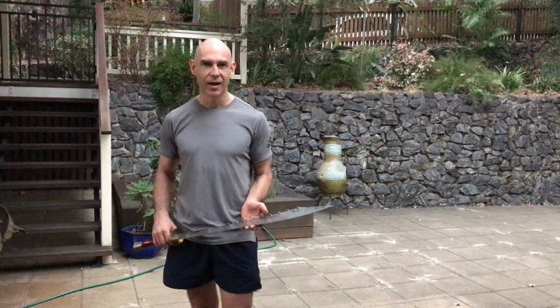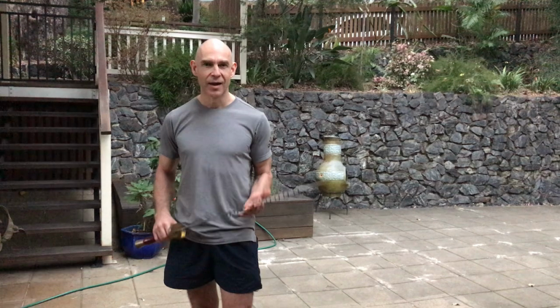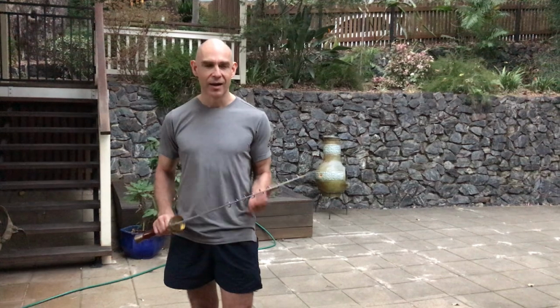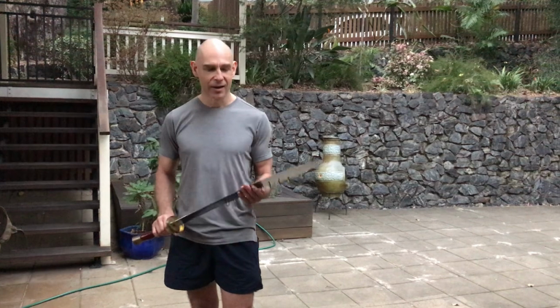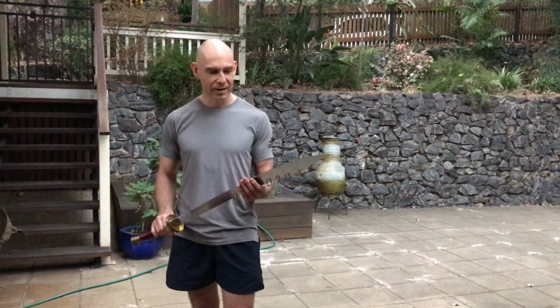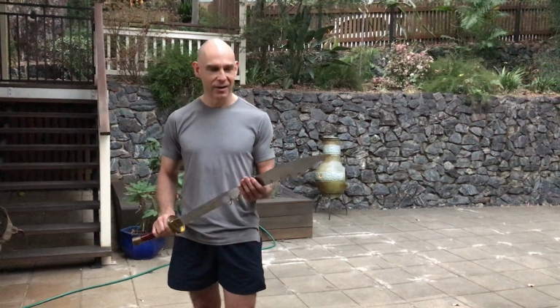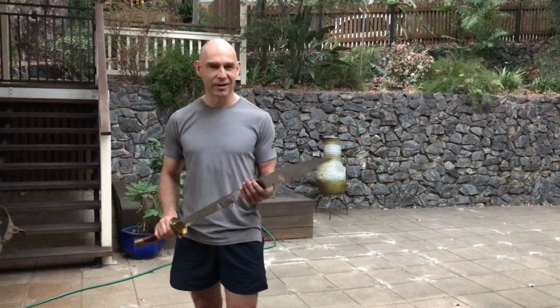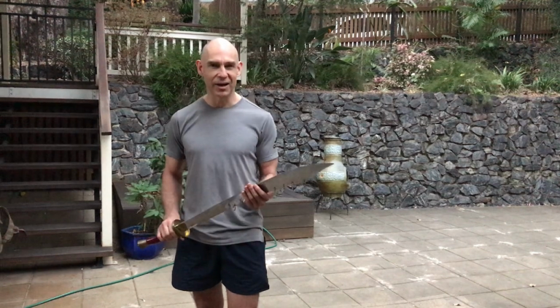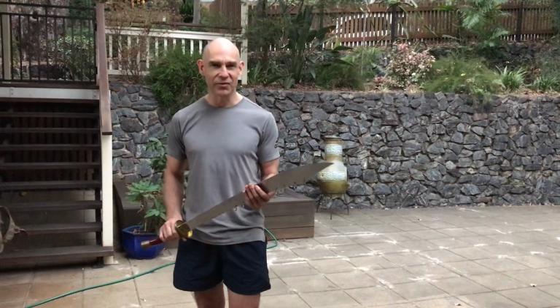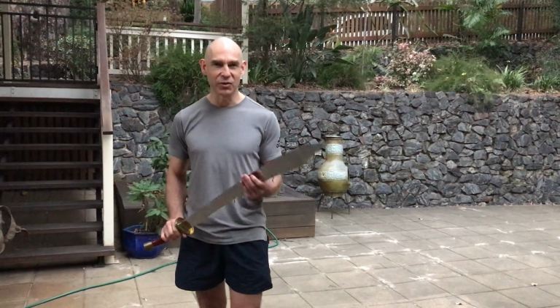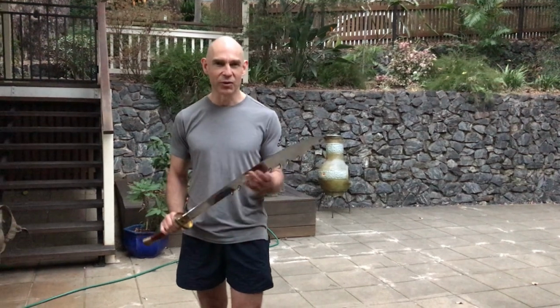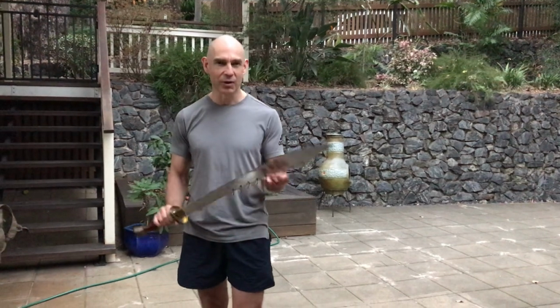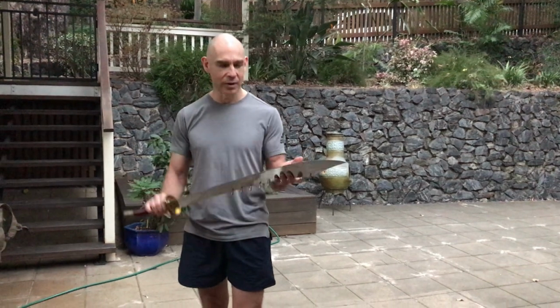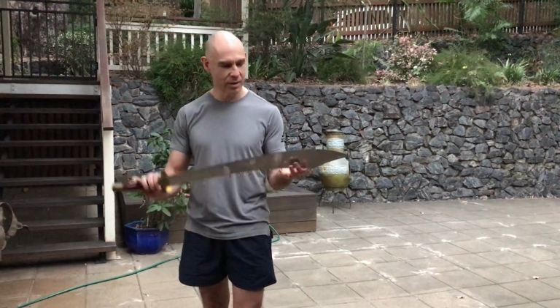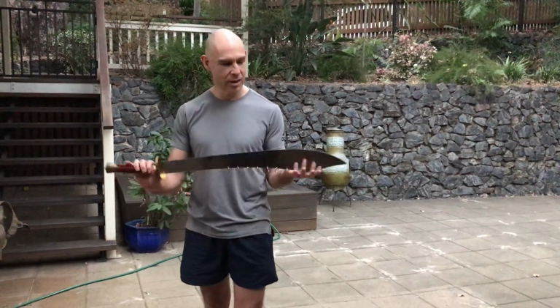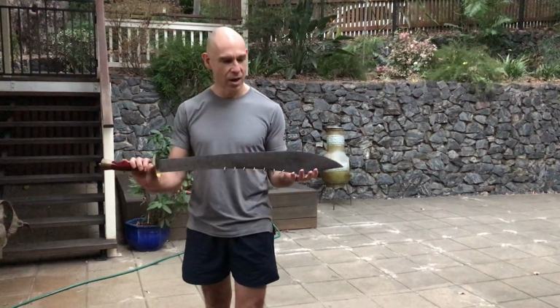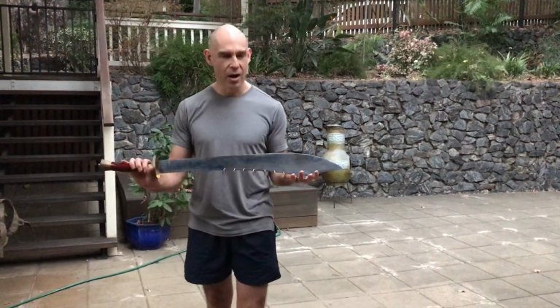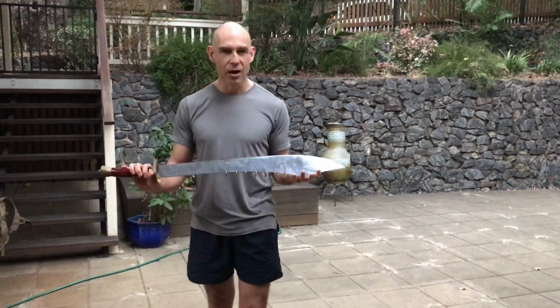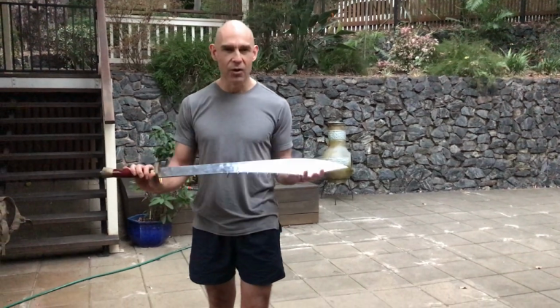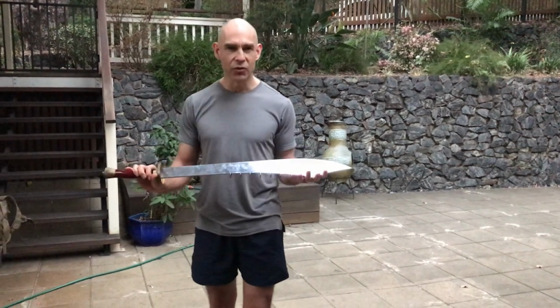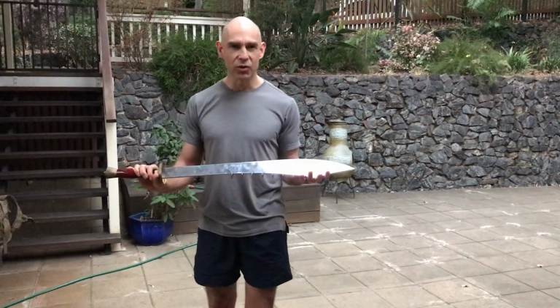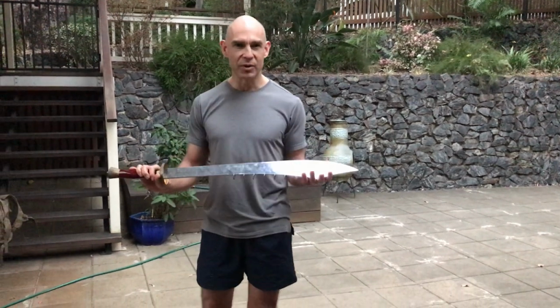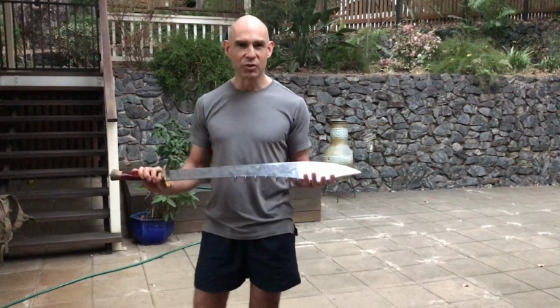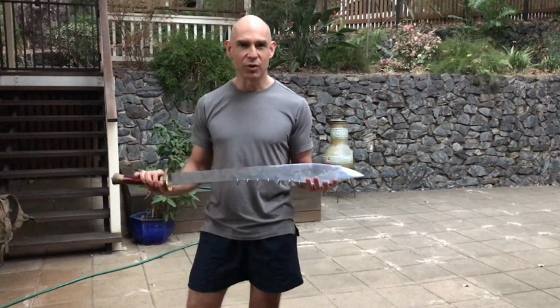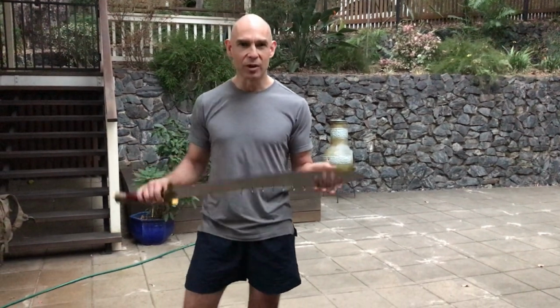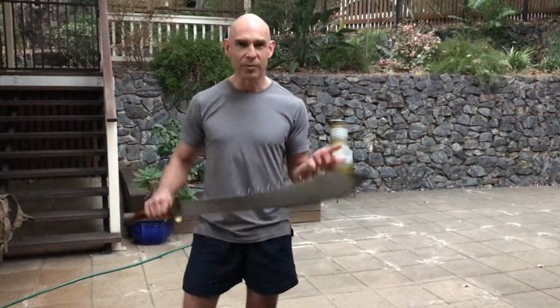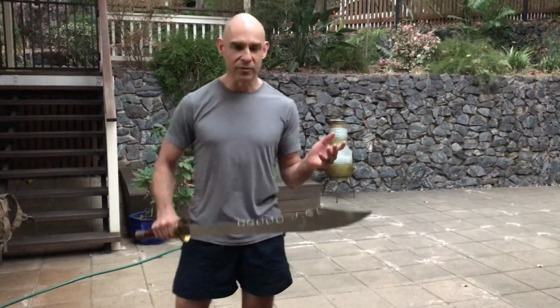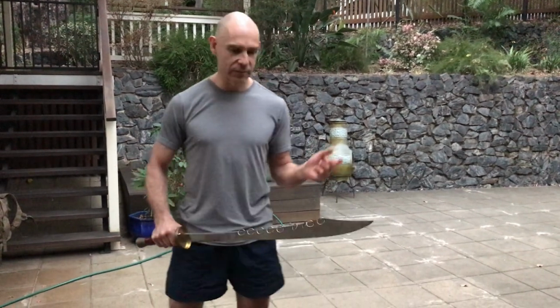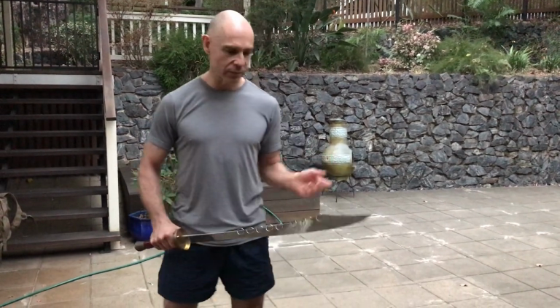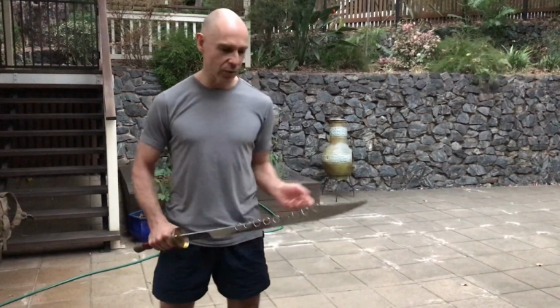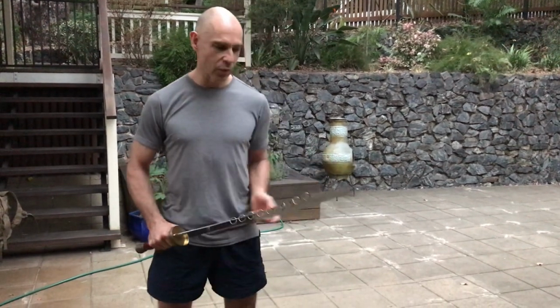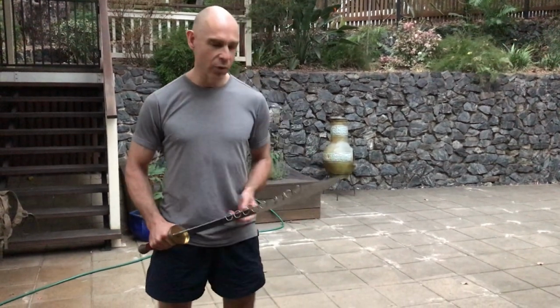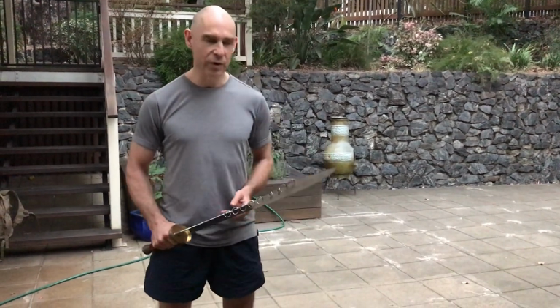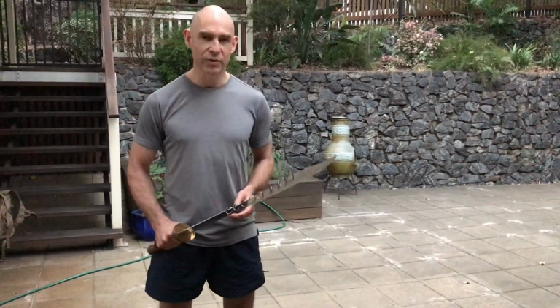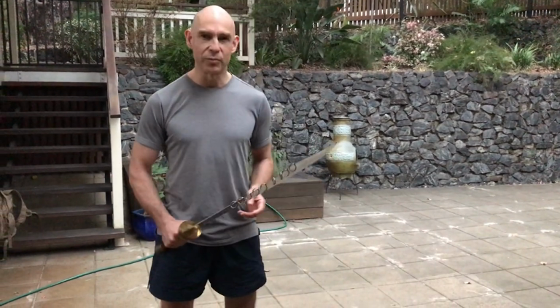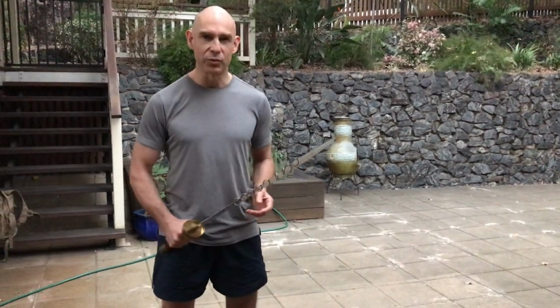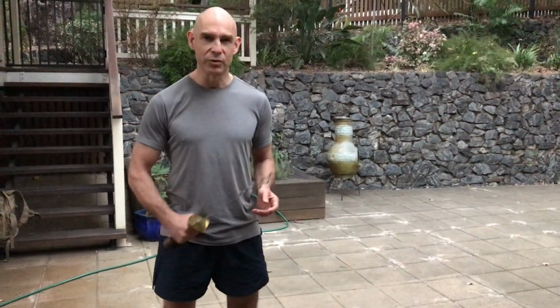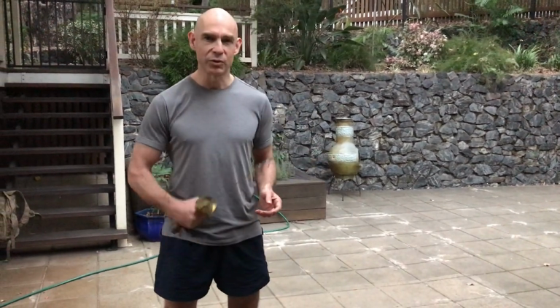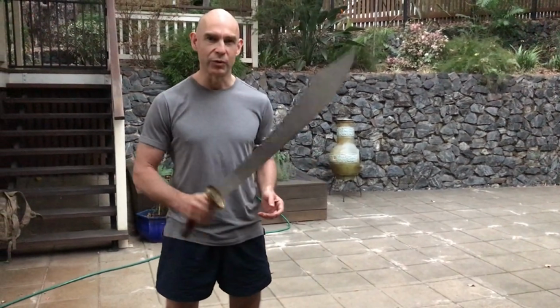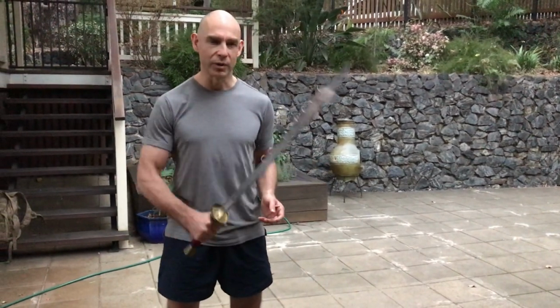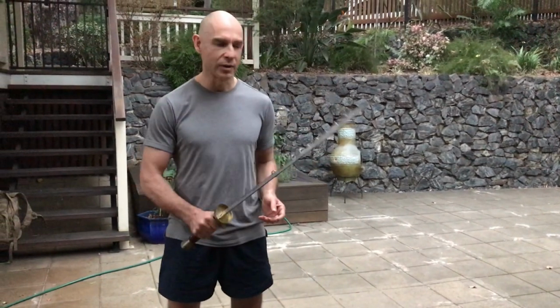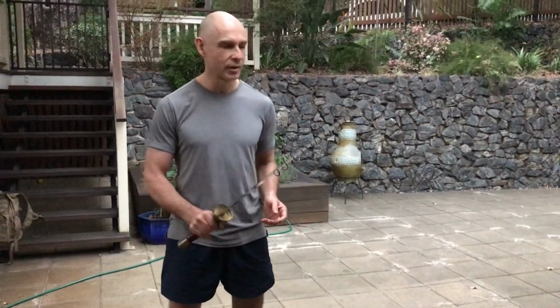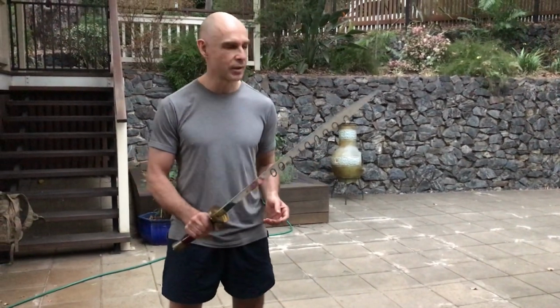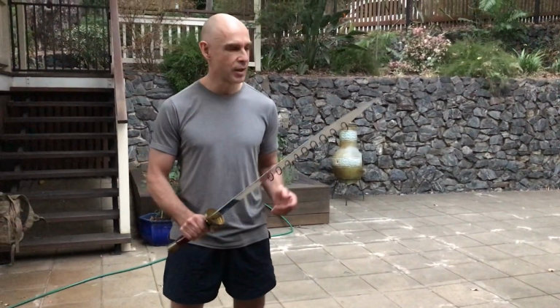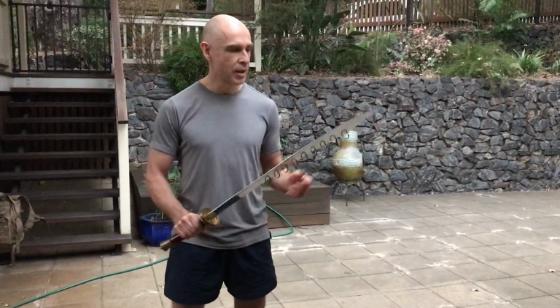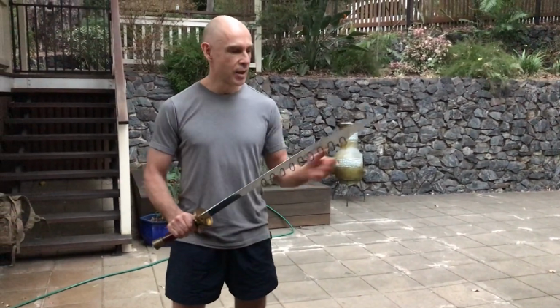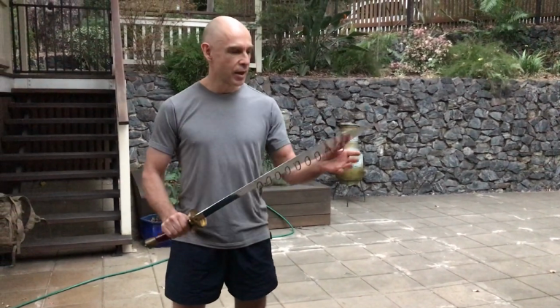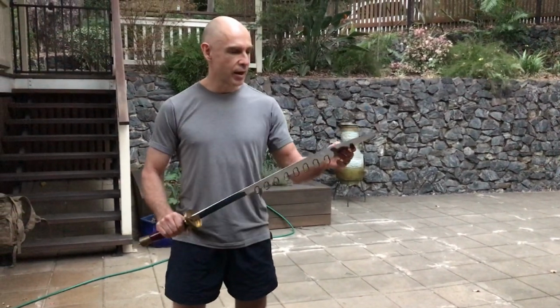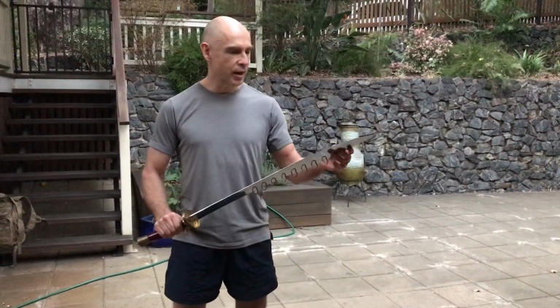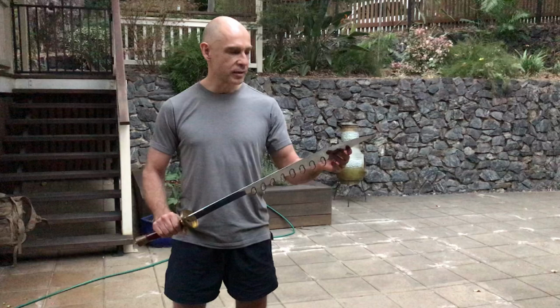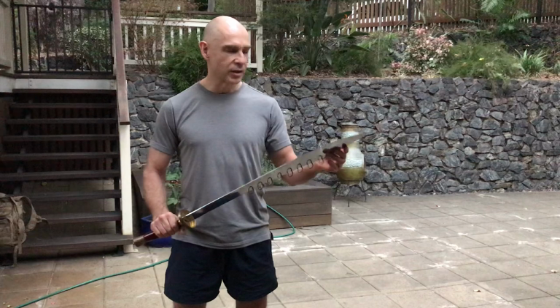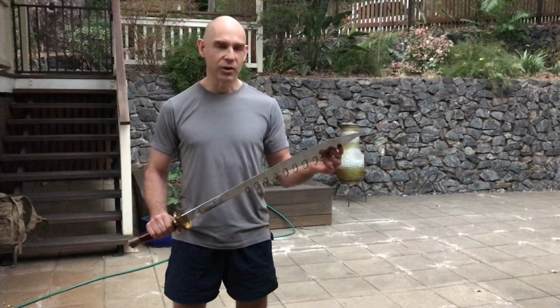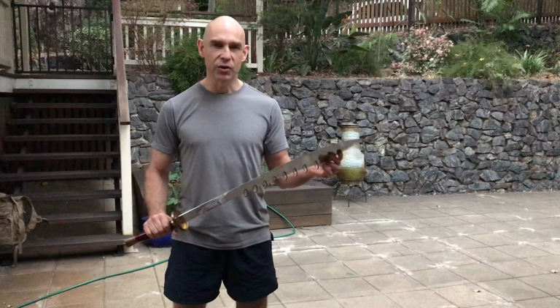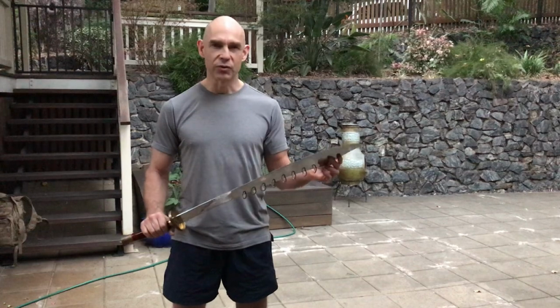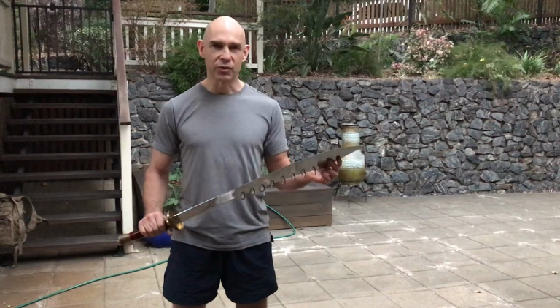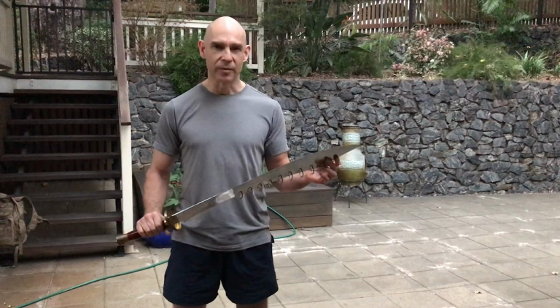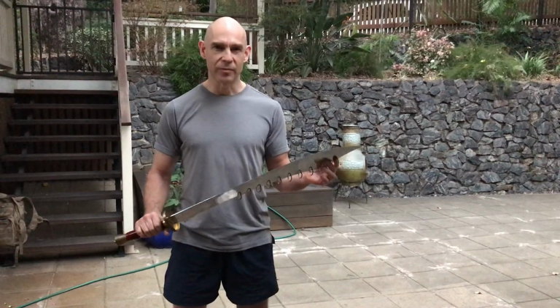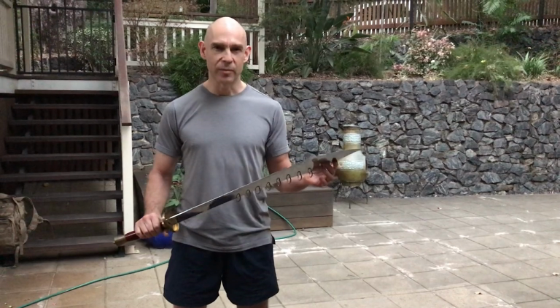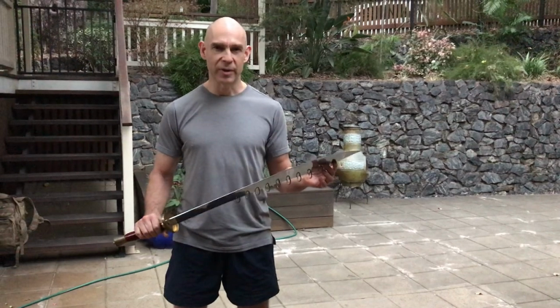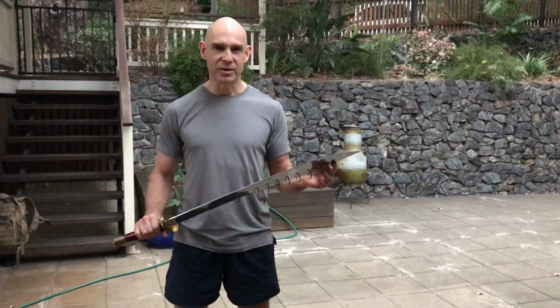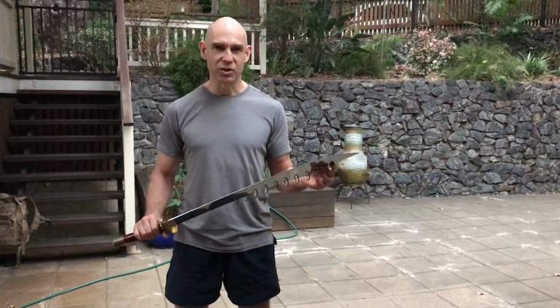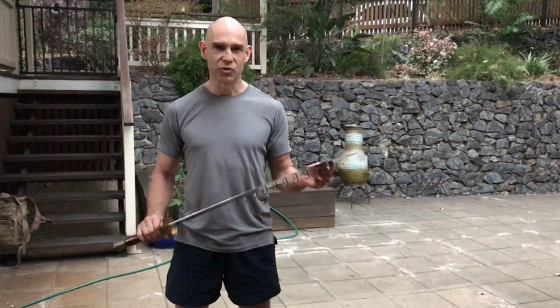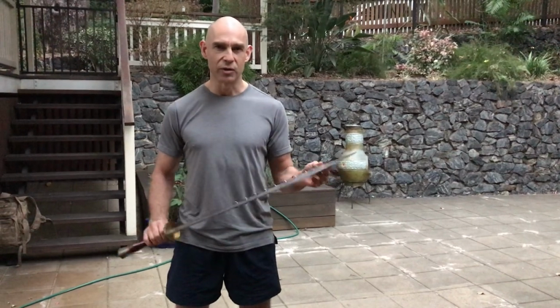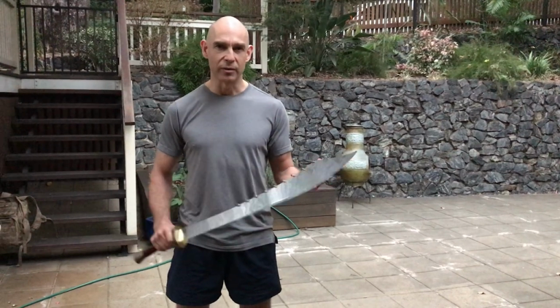Hi. Afternoon. Thought I might do a little bit of work on the broadsword and go through the basic drill.